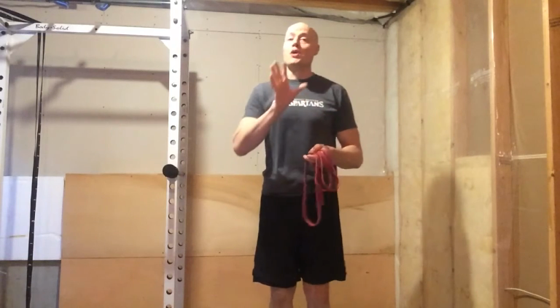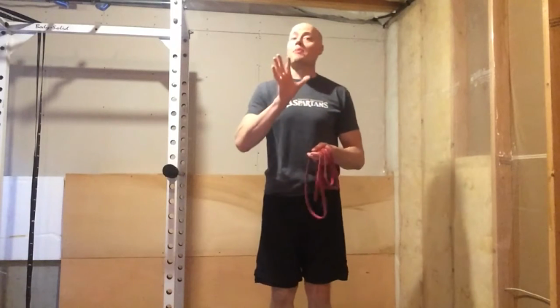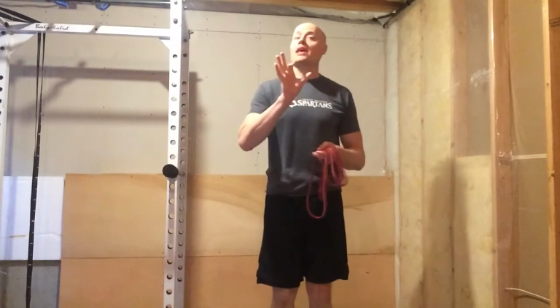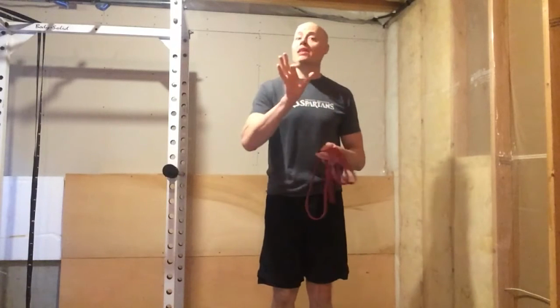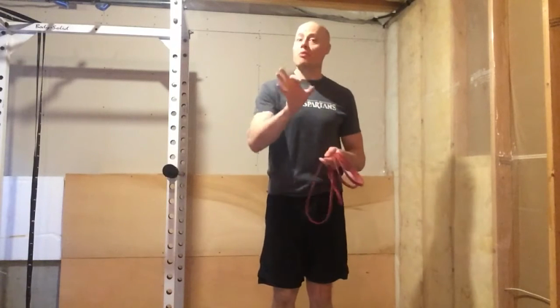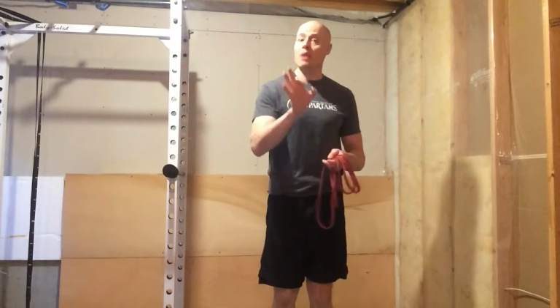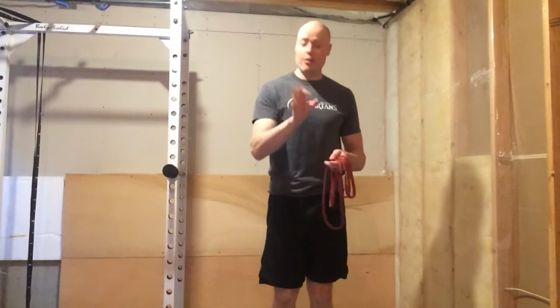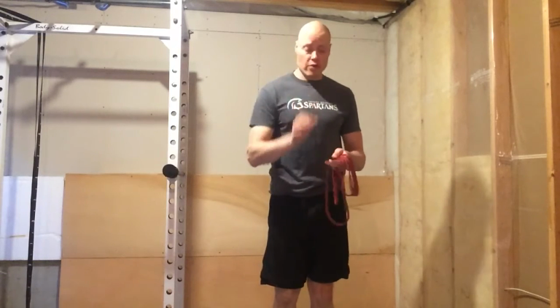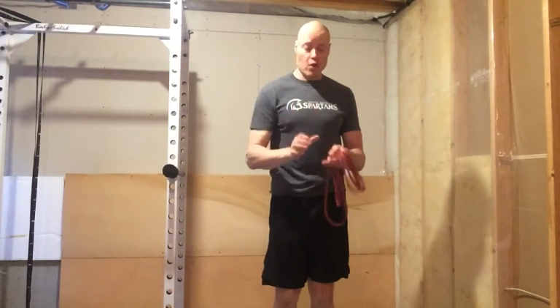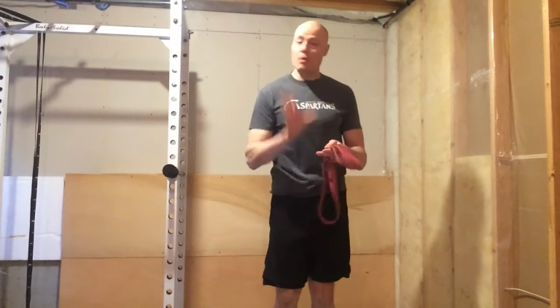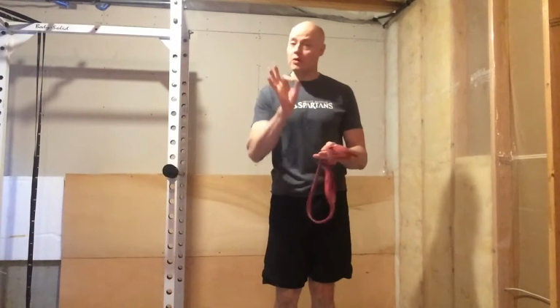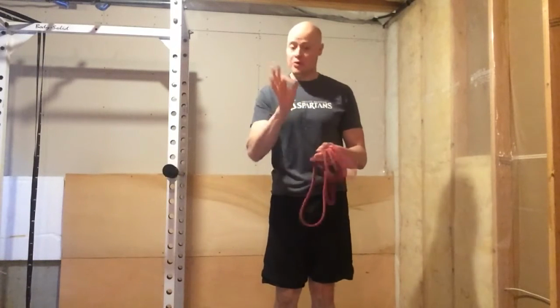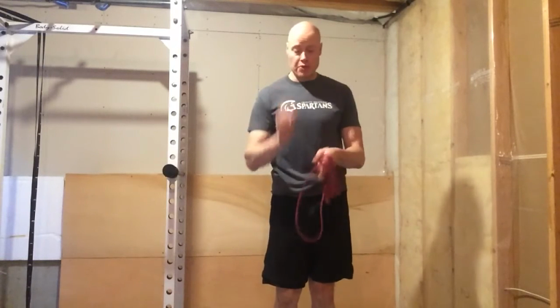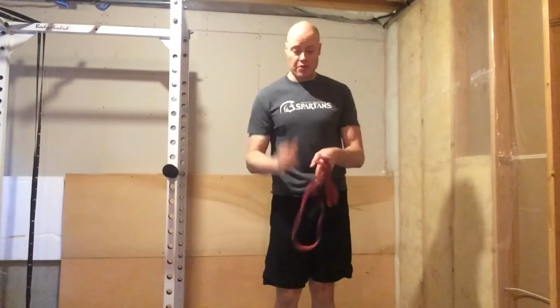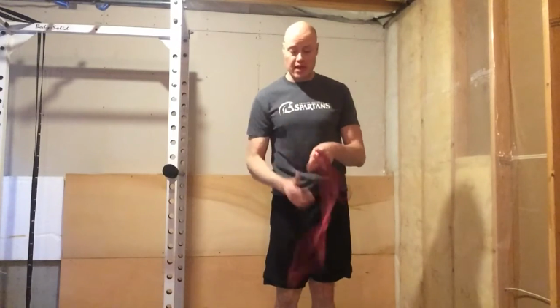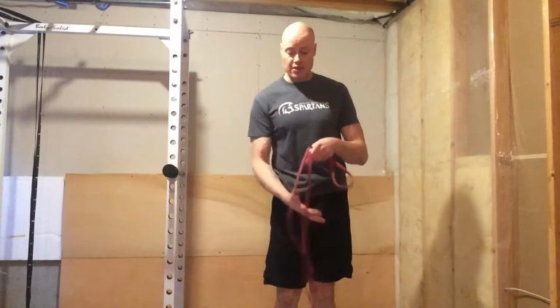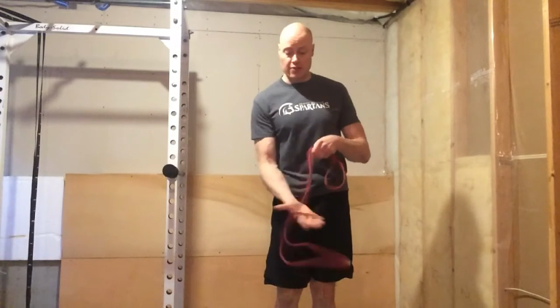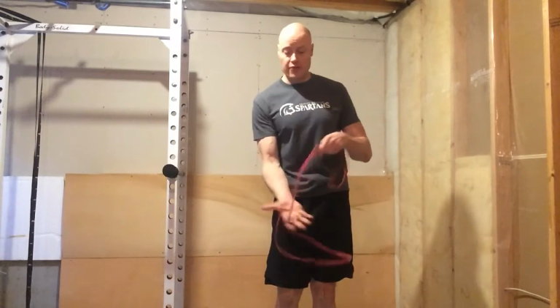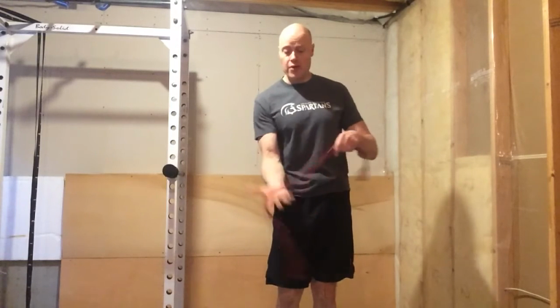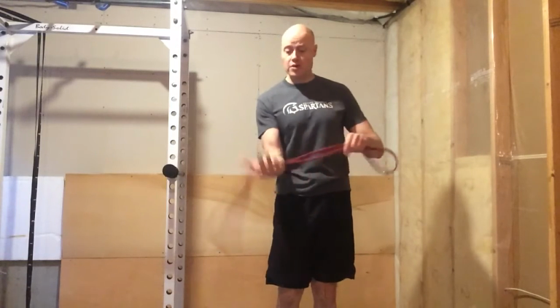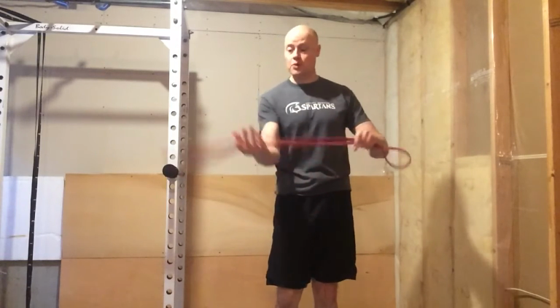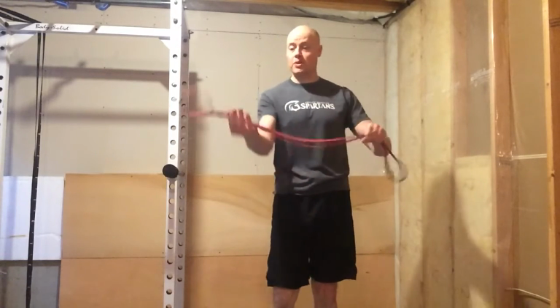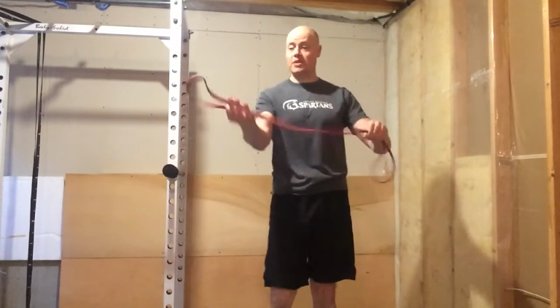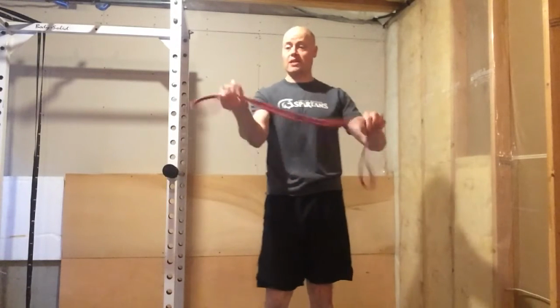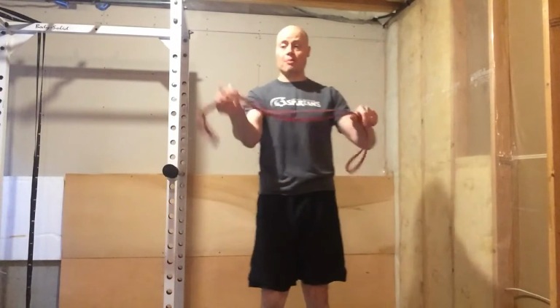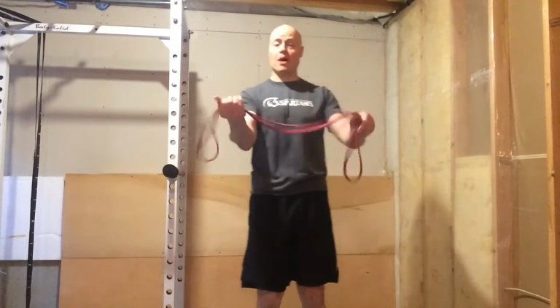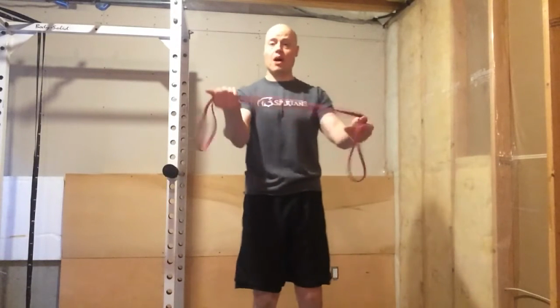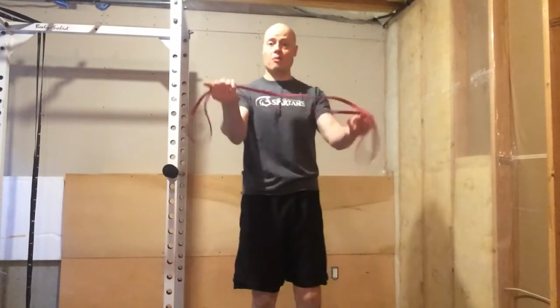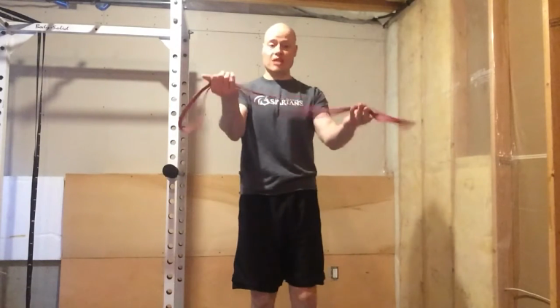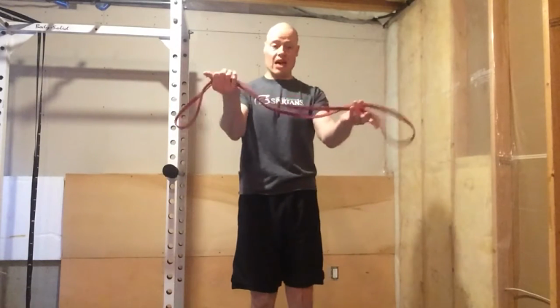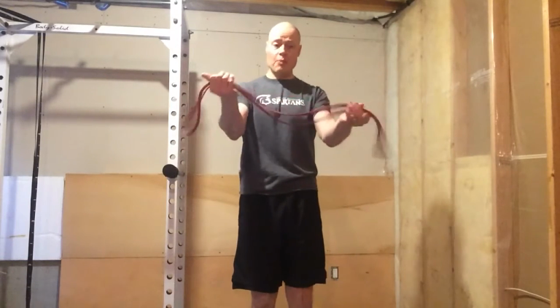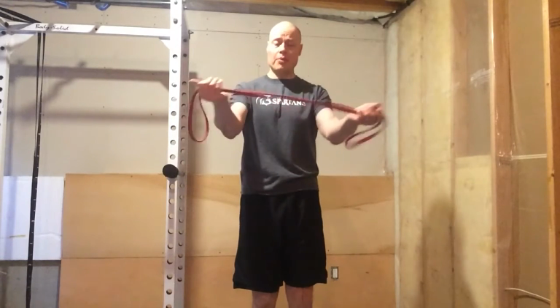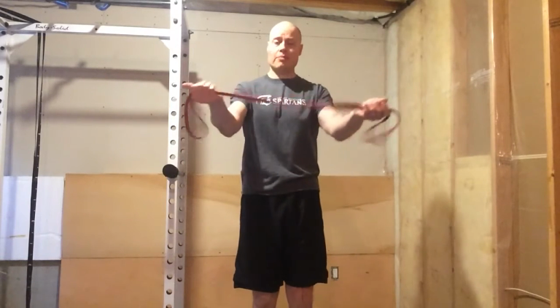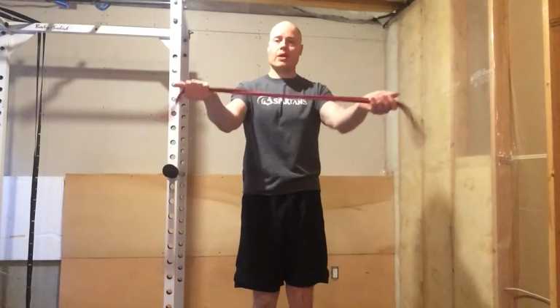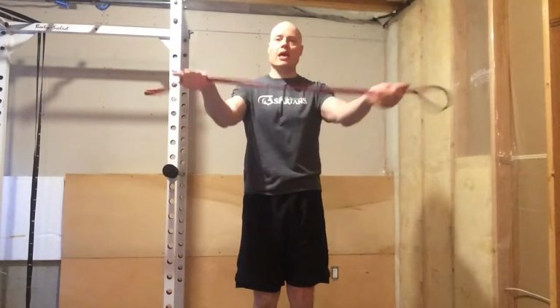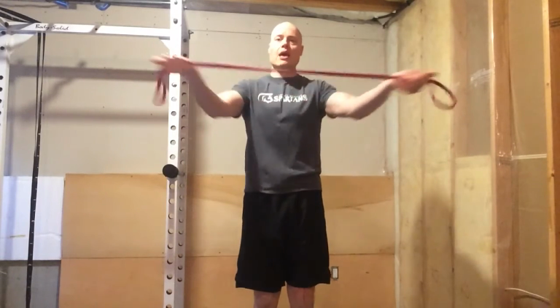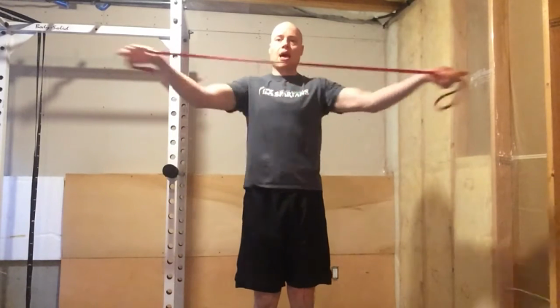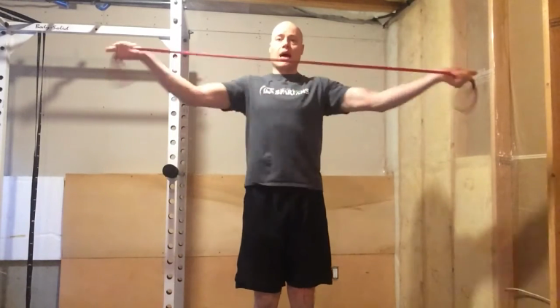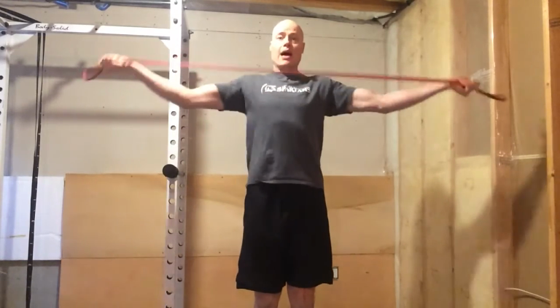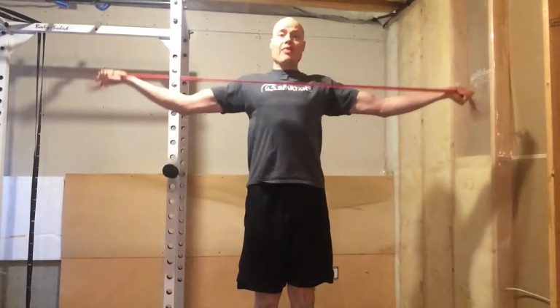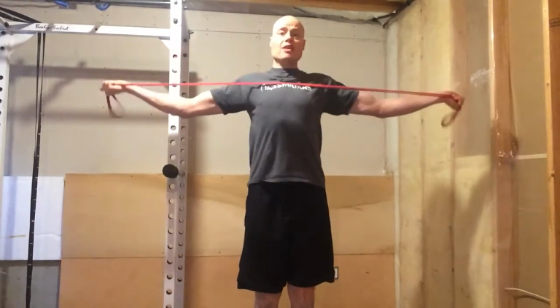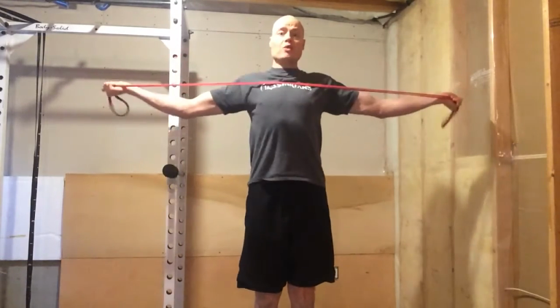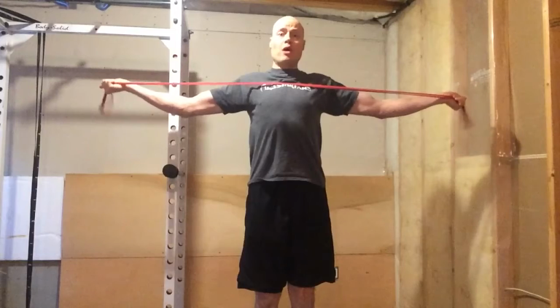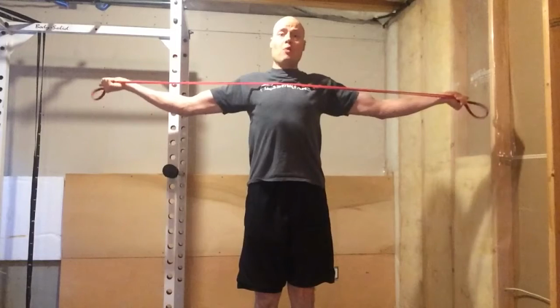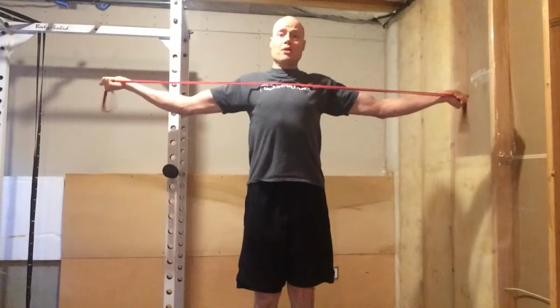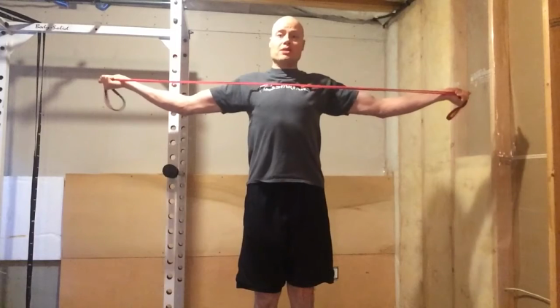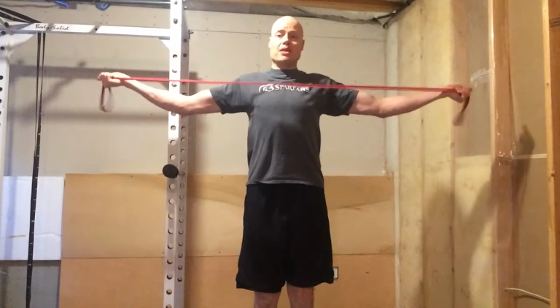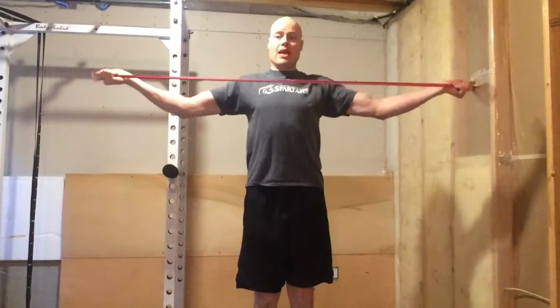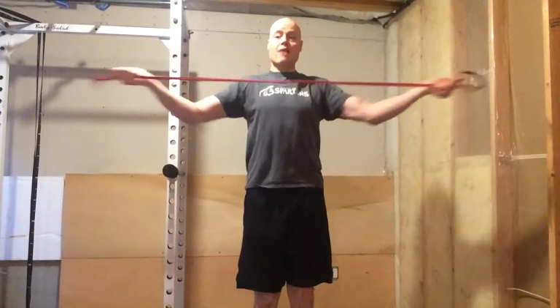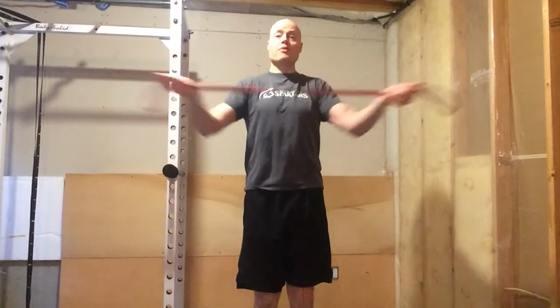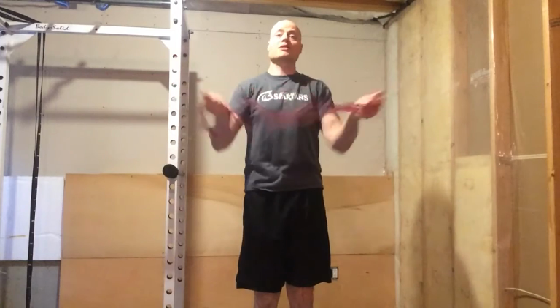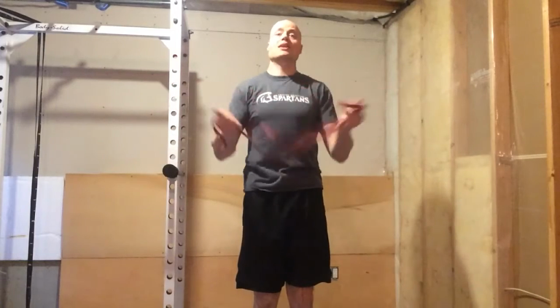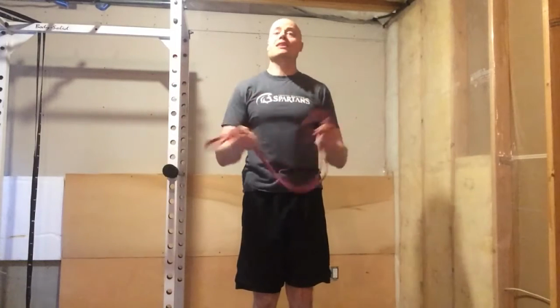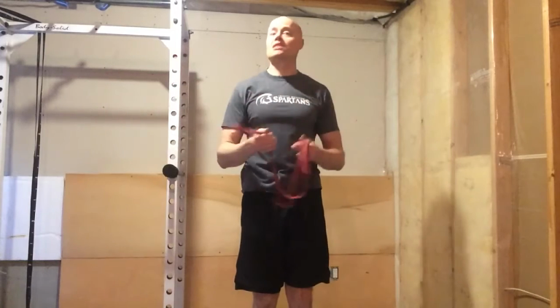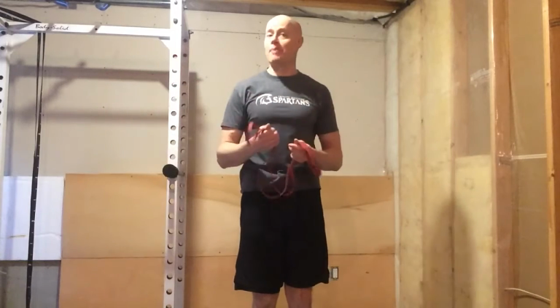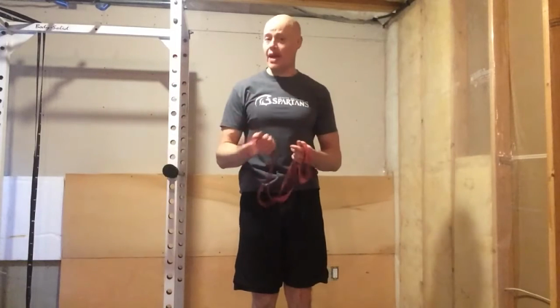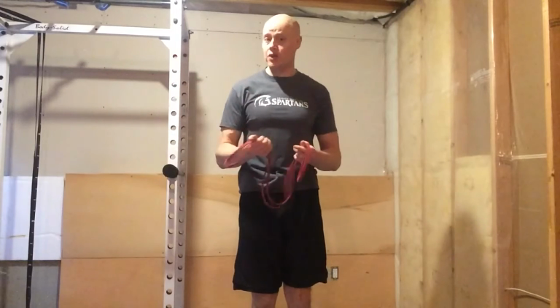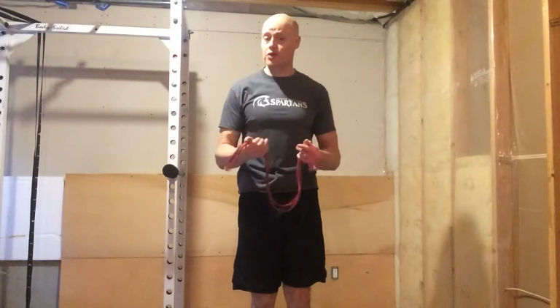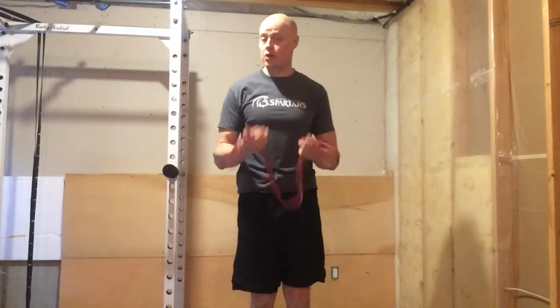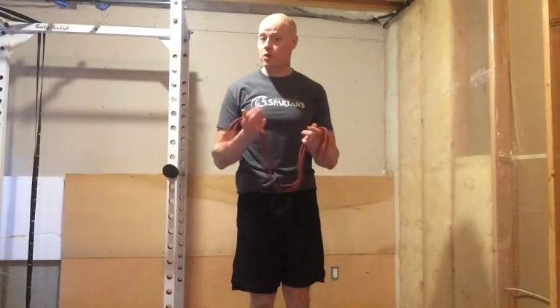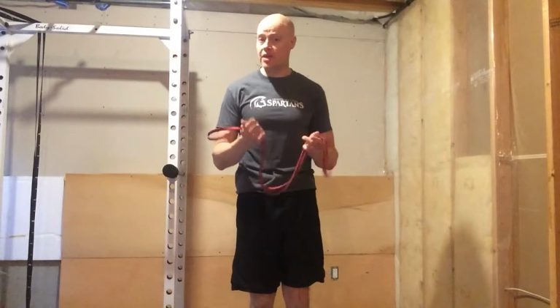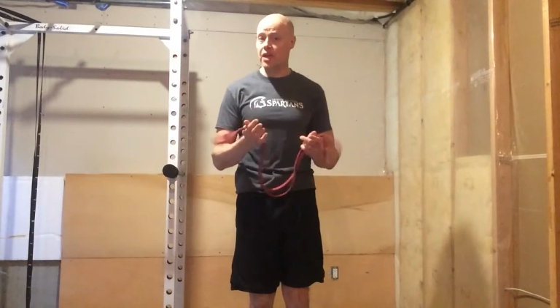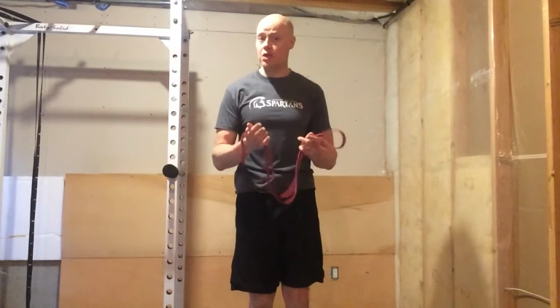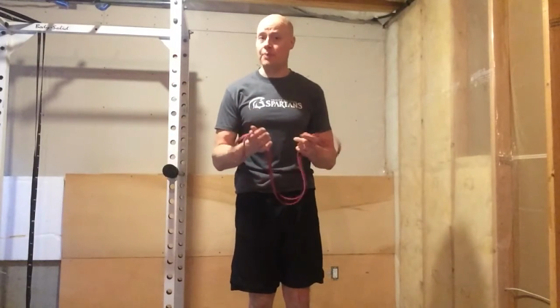We can make it even better though by doing two things. The first is we're going to take the palms up, and this will help us to emphasize some external rotation.